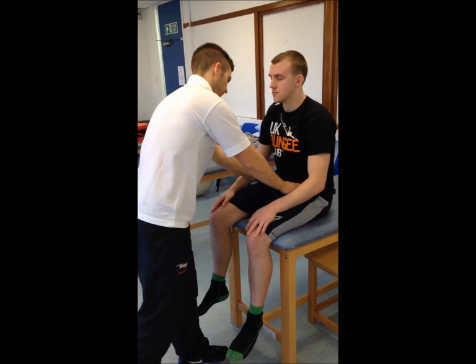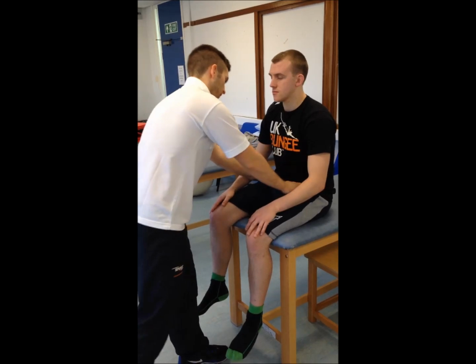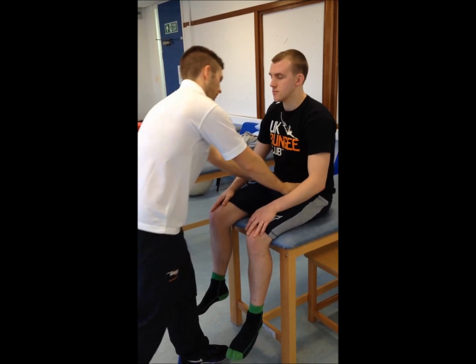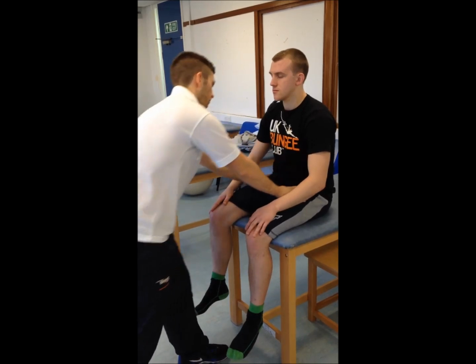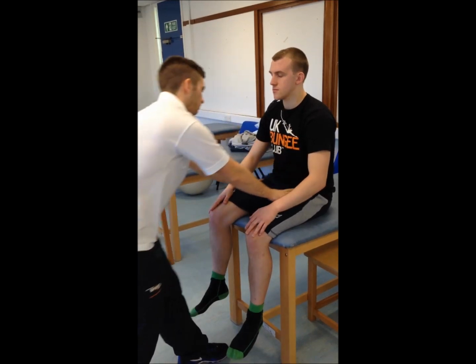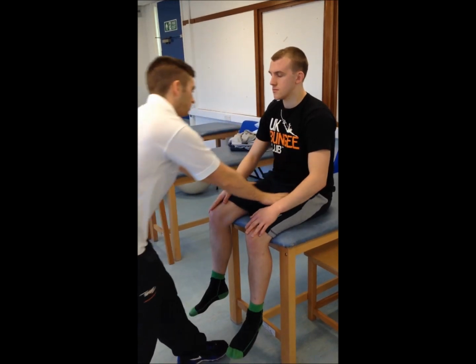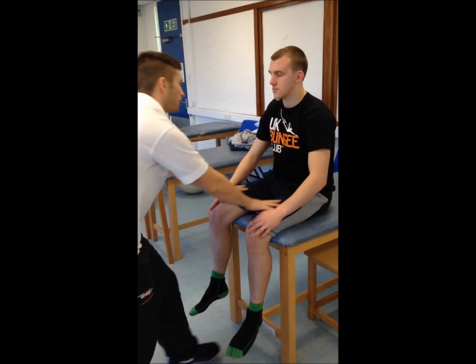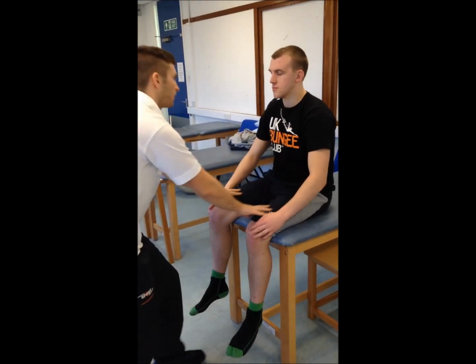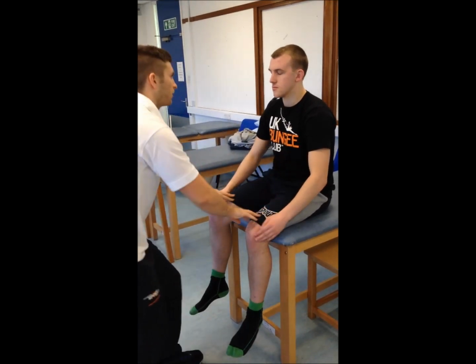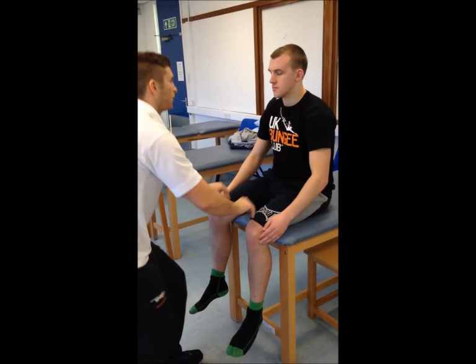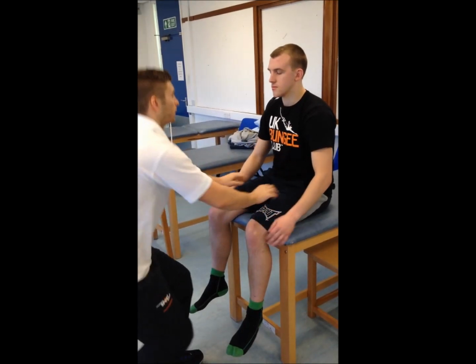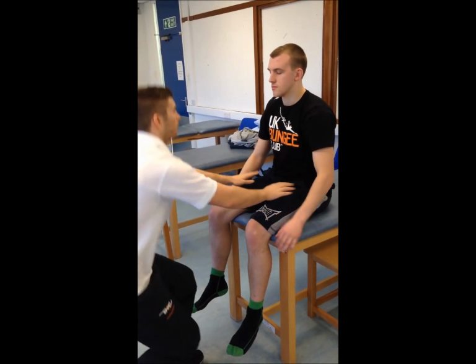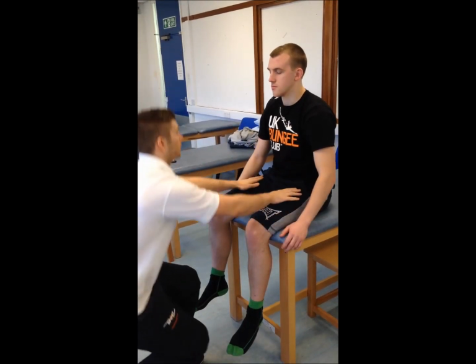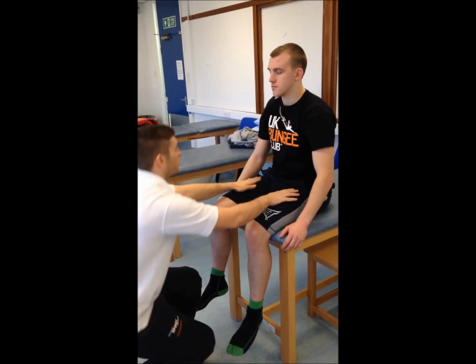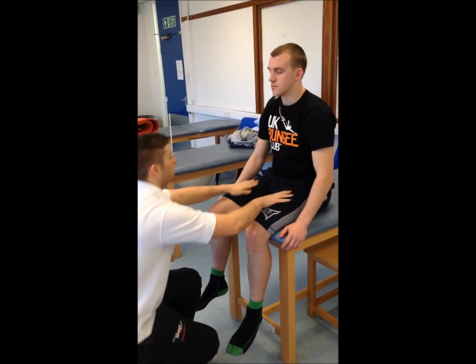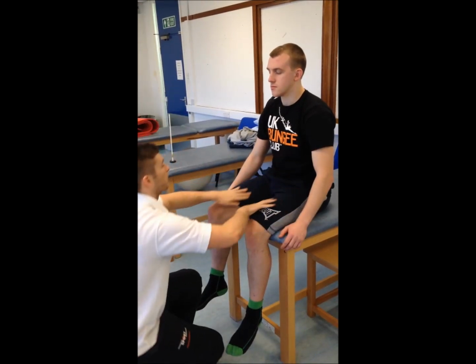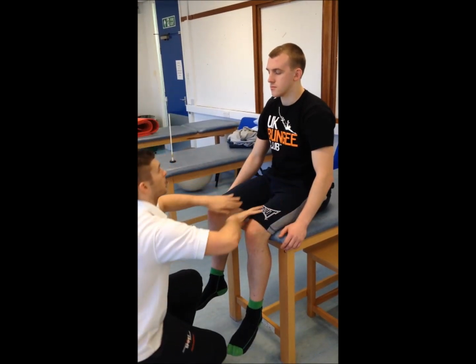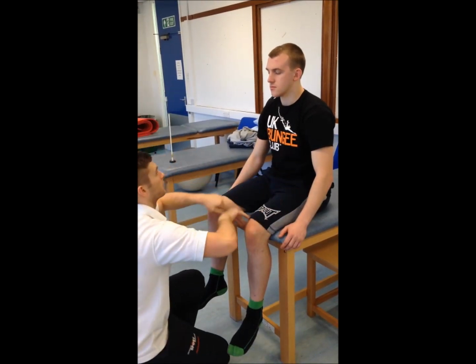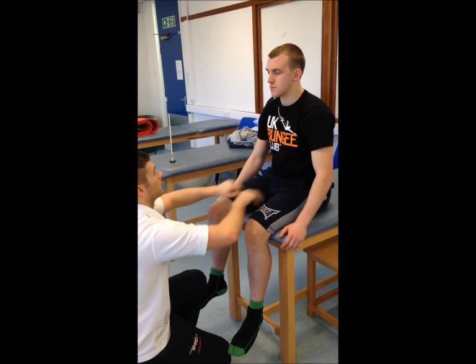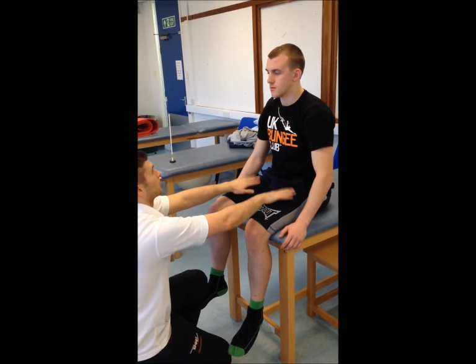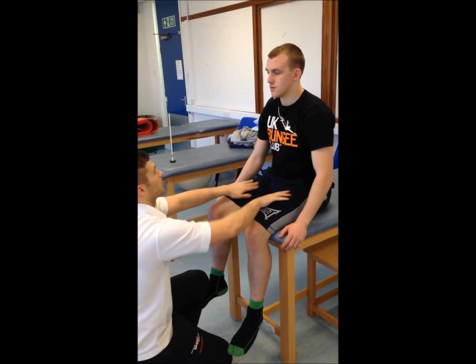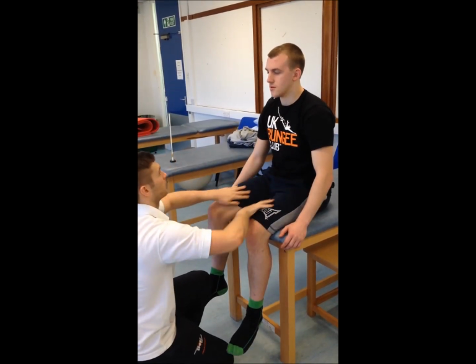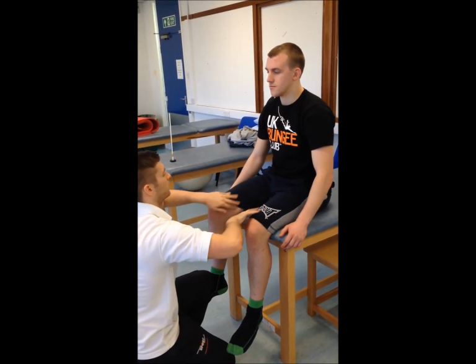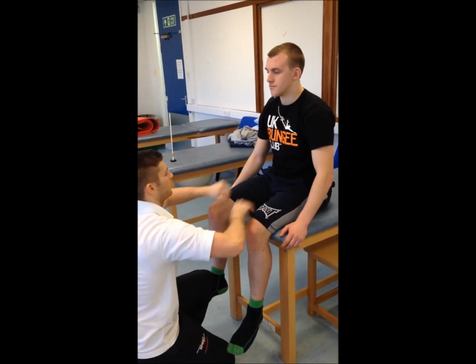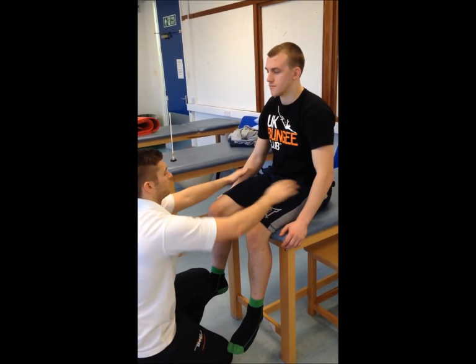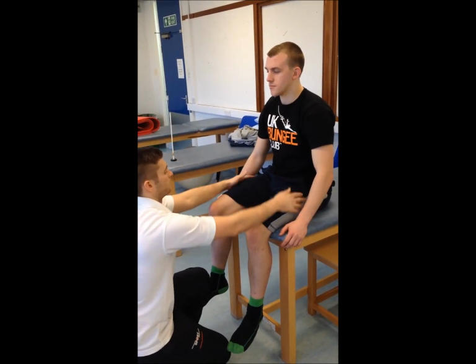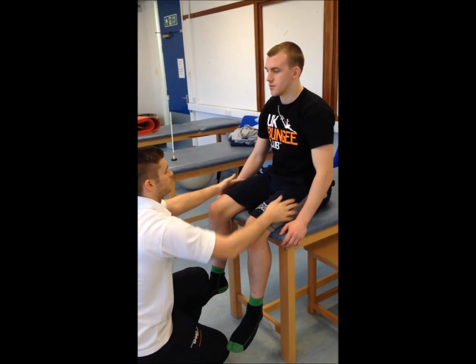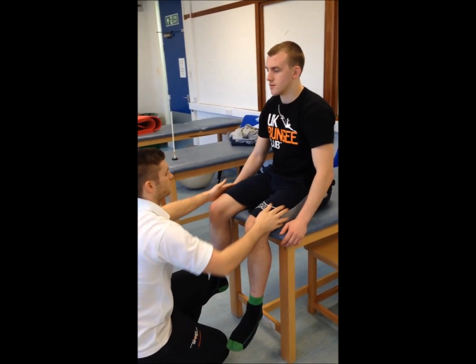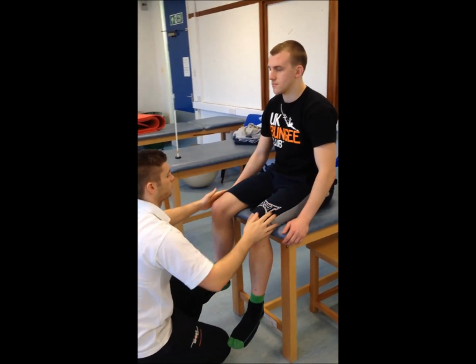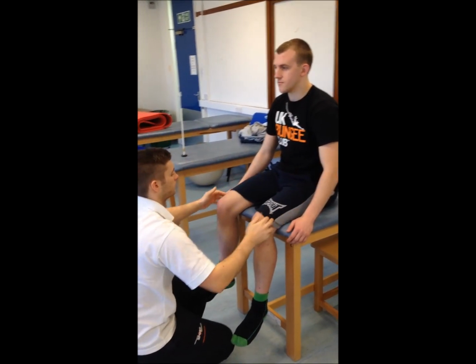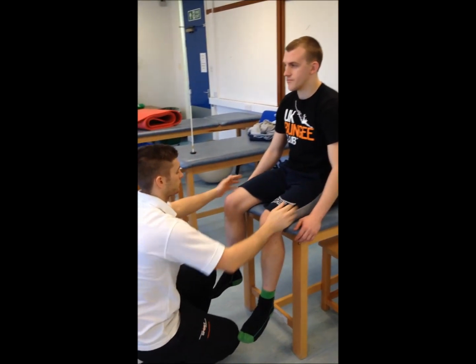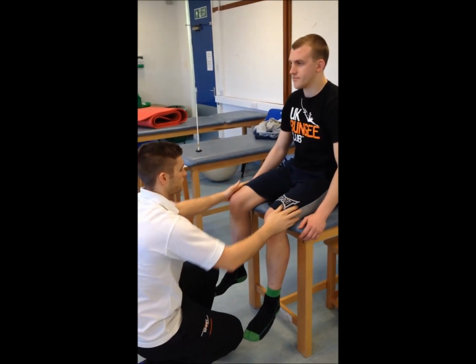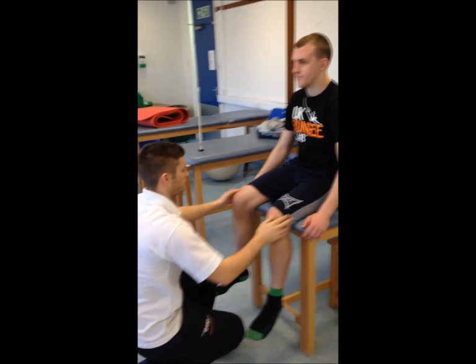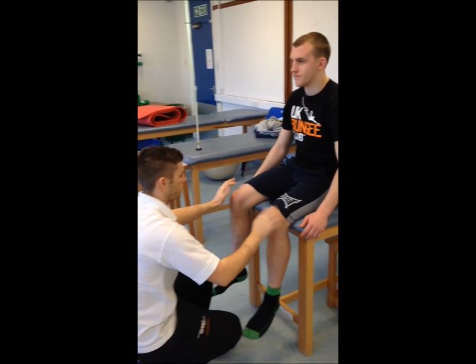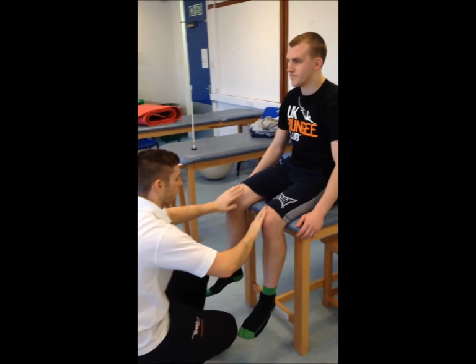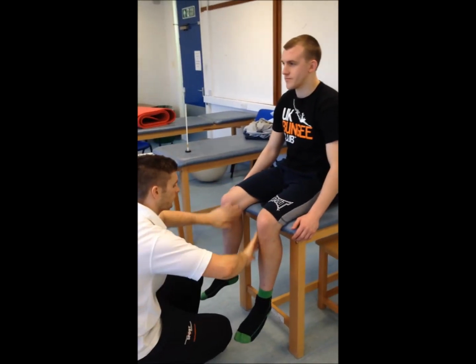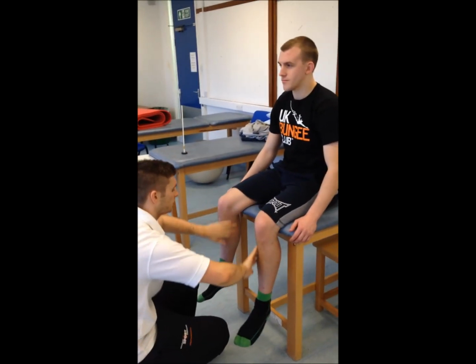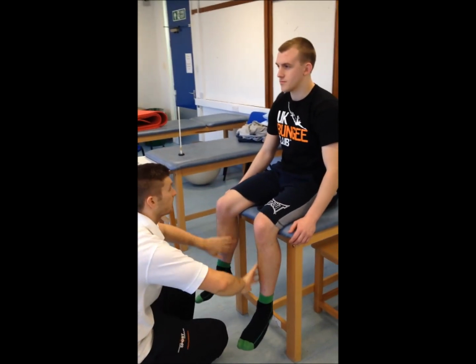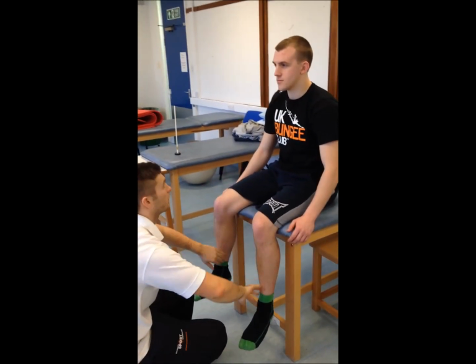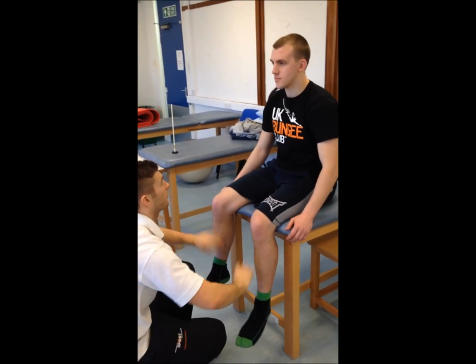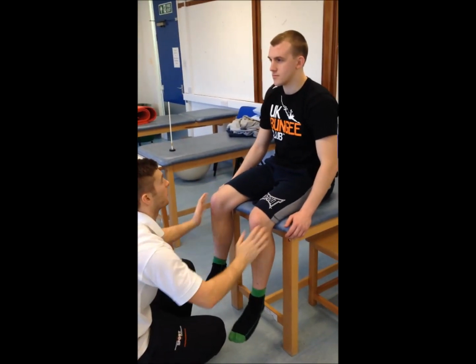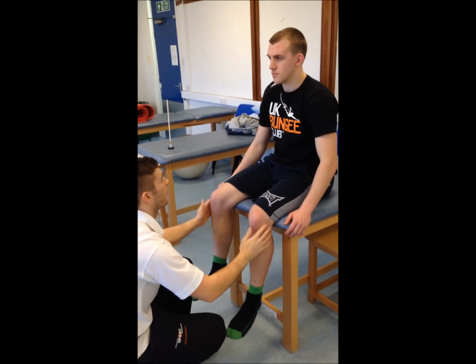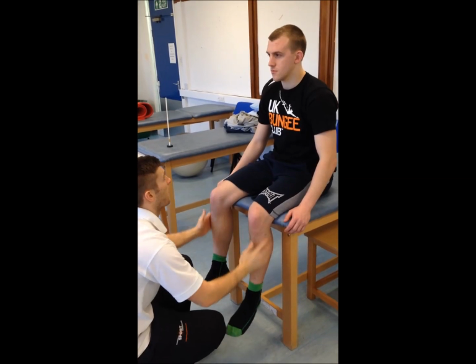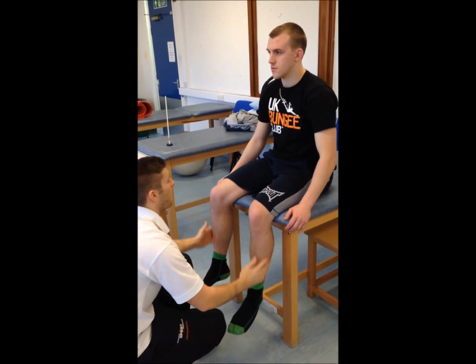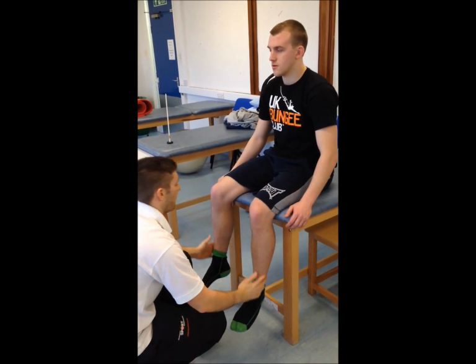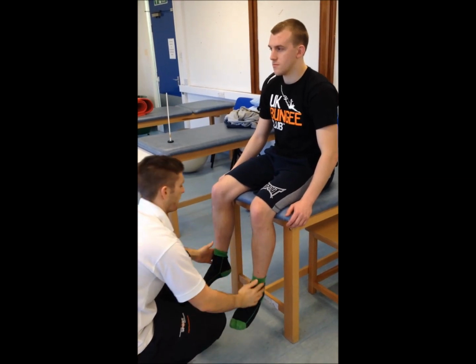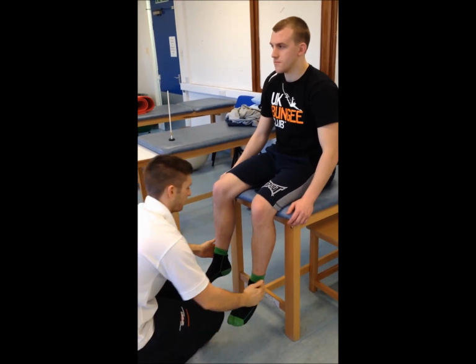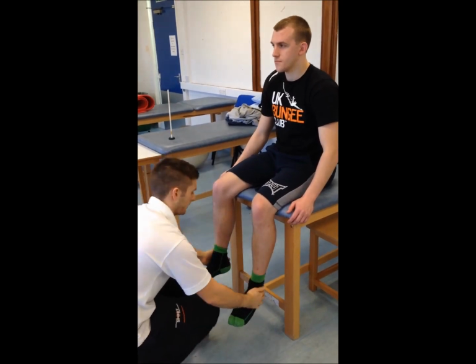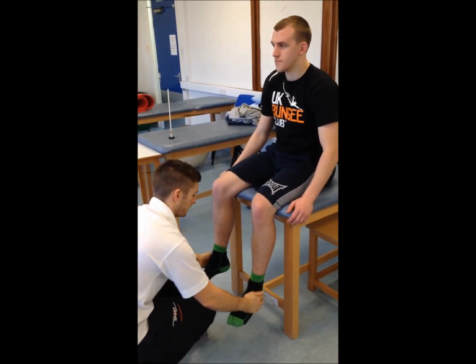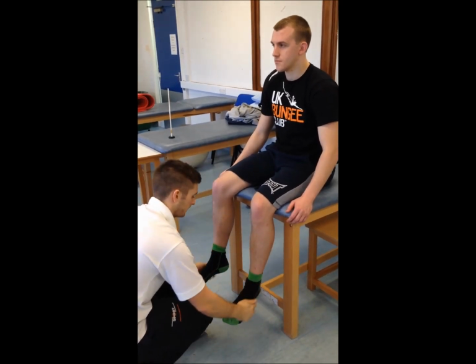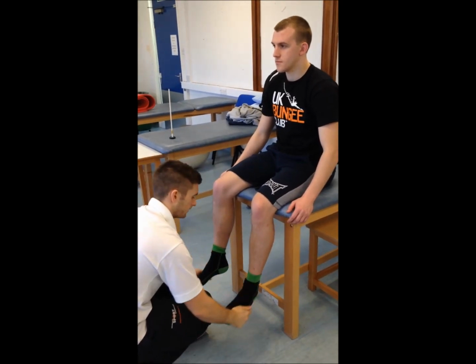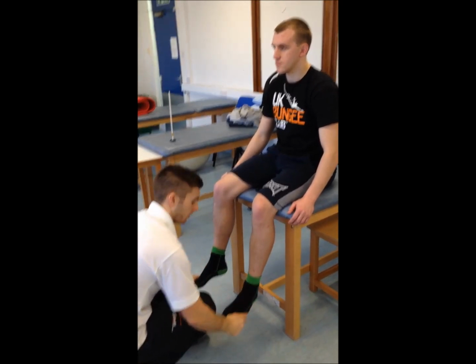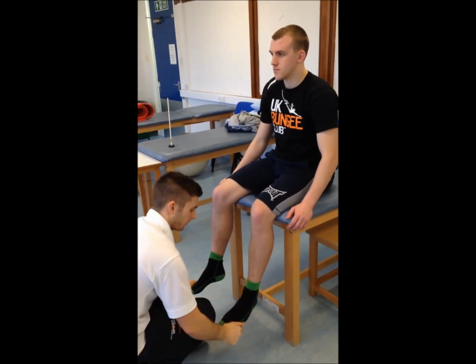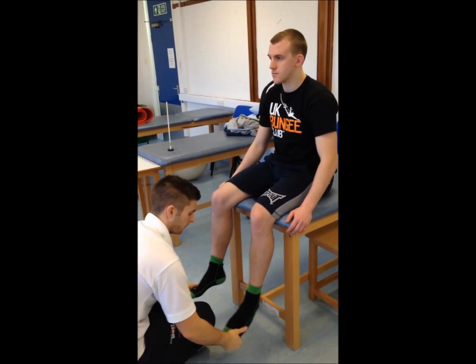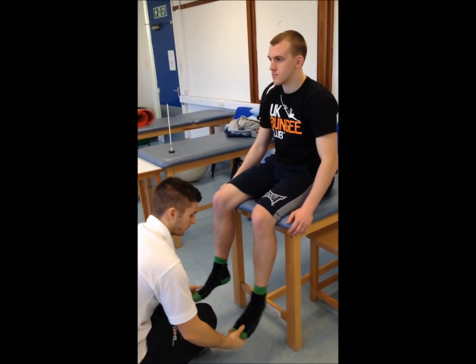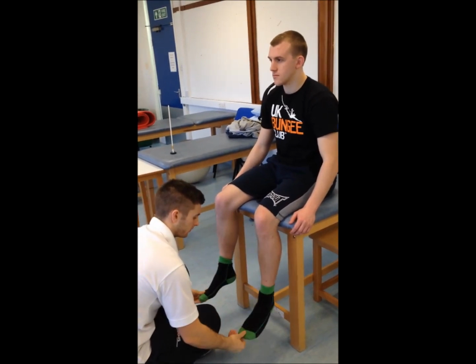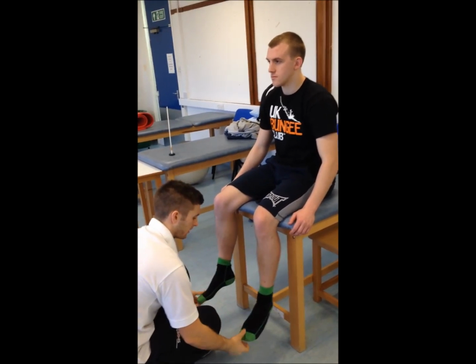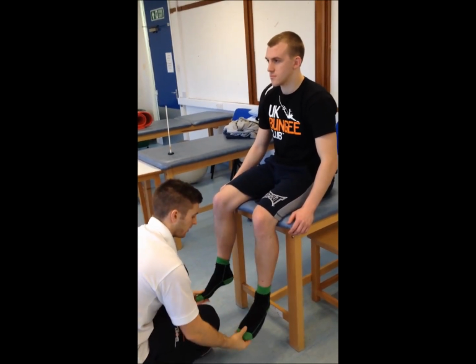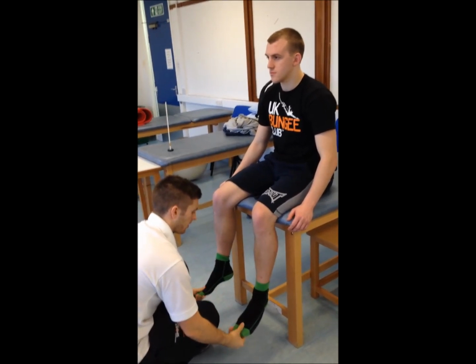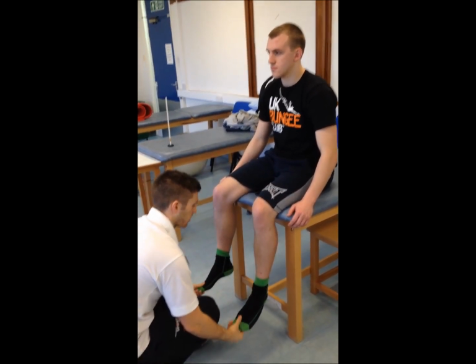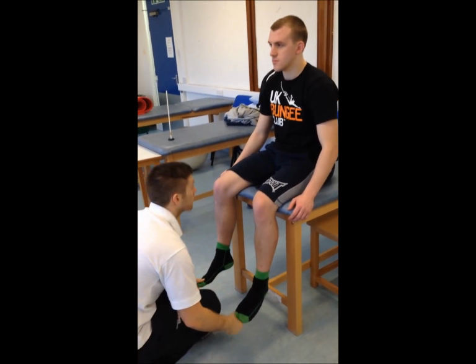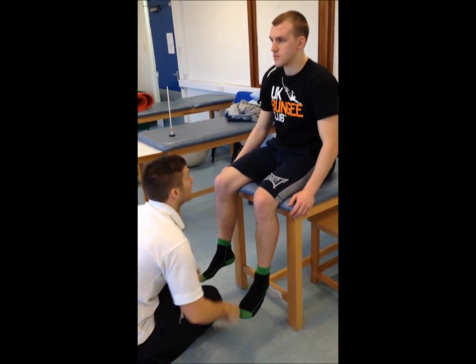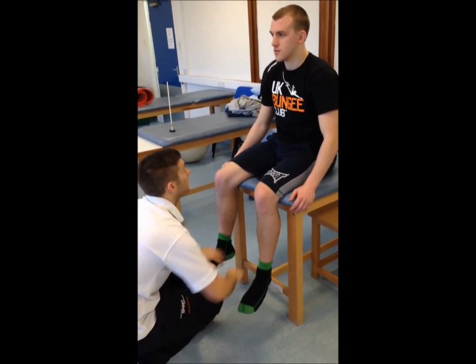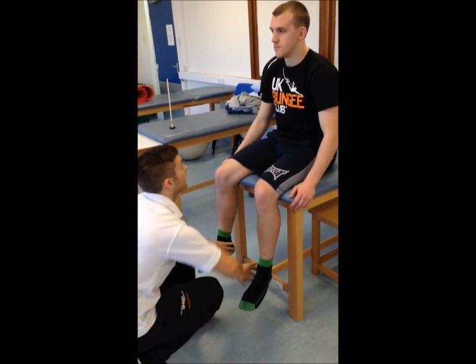Now doing the lower body dermatomes — does anything feel different? You can open your eyes for this. Same or different? Same. And the foot as well — same. Moving on to the toes now.